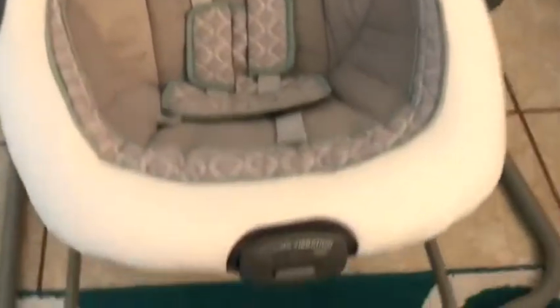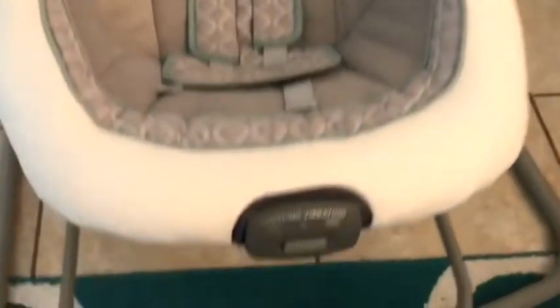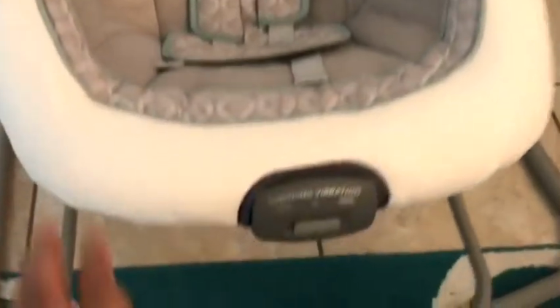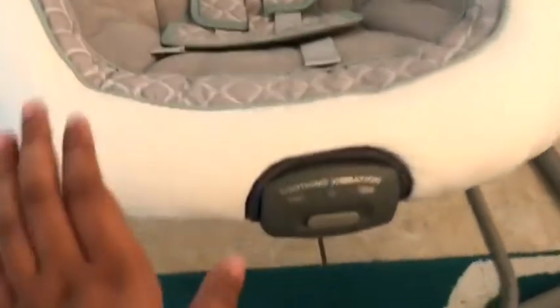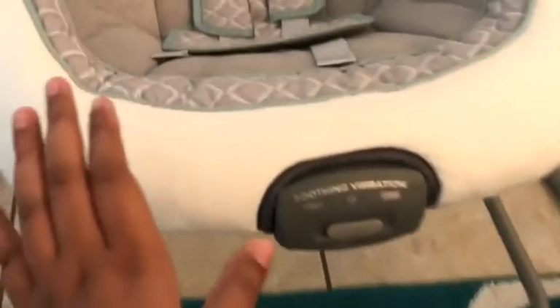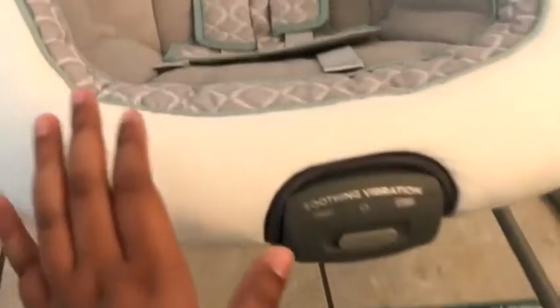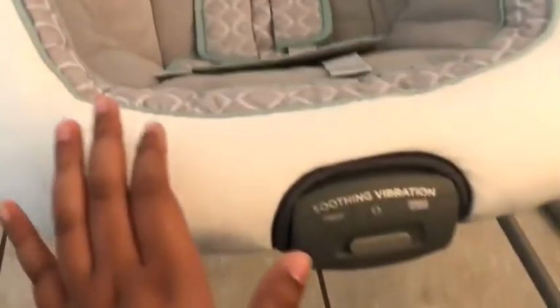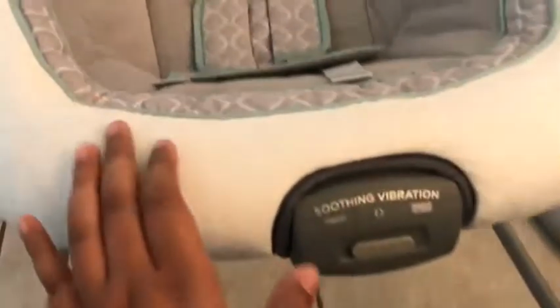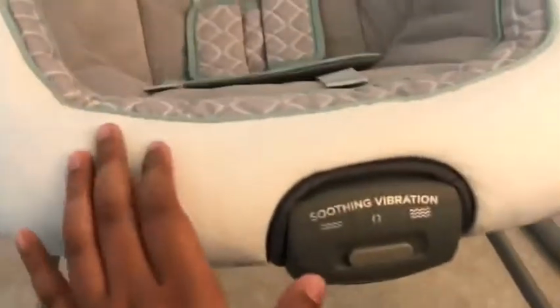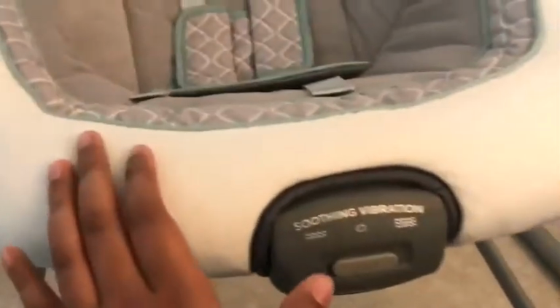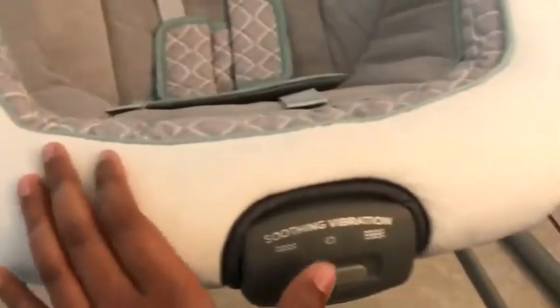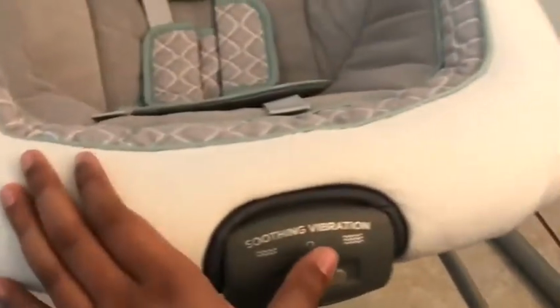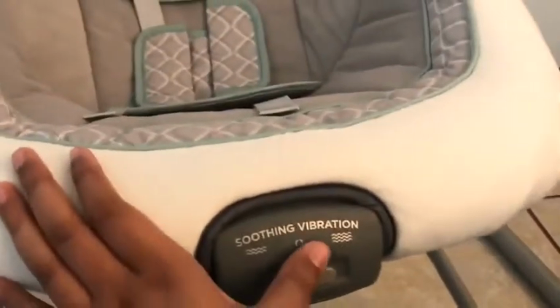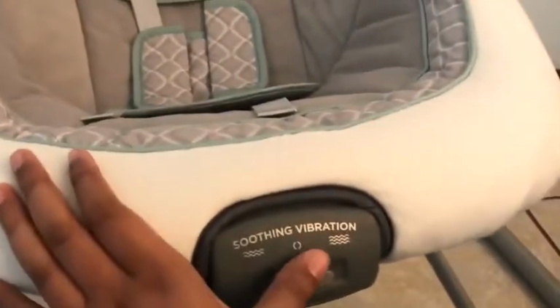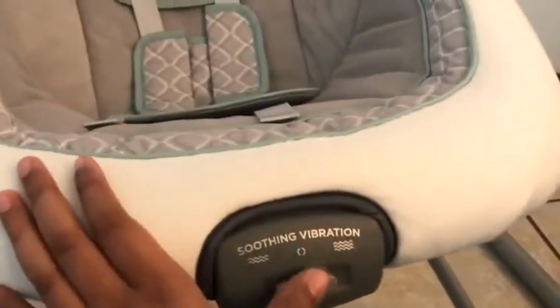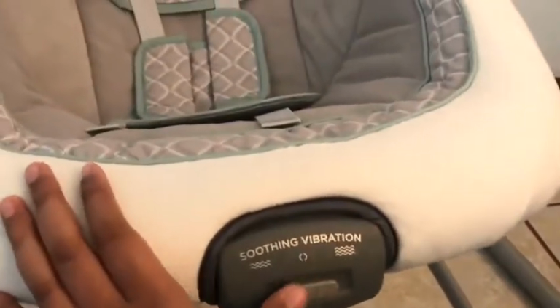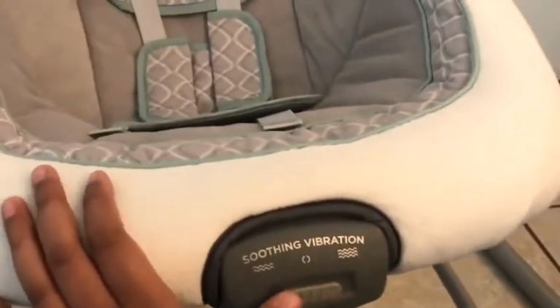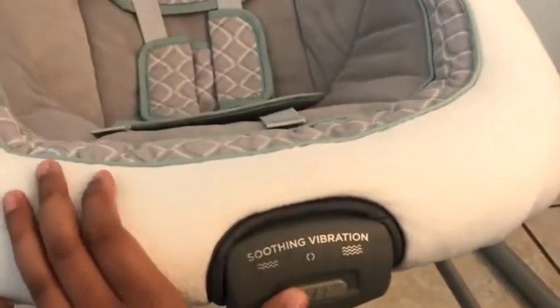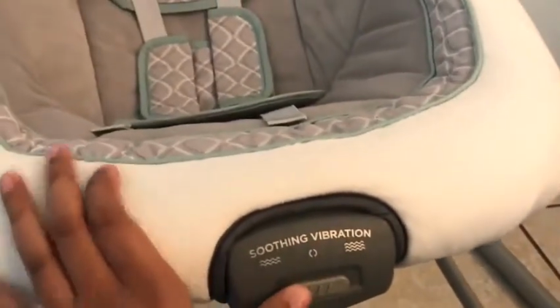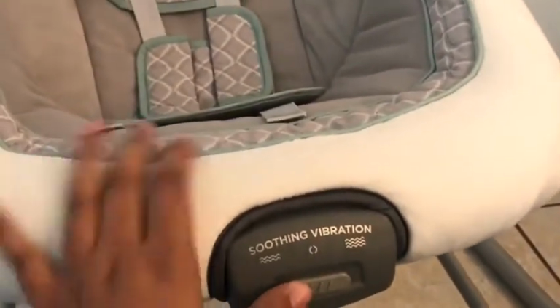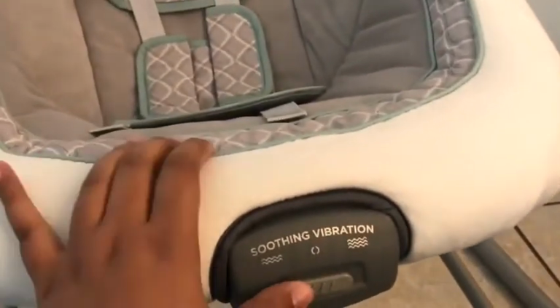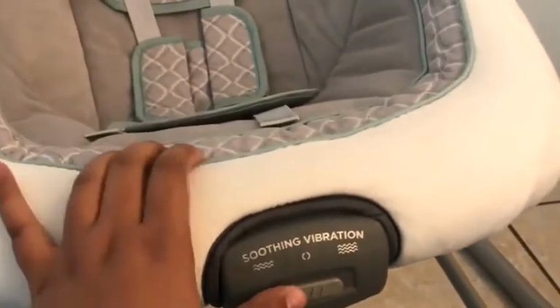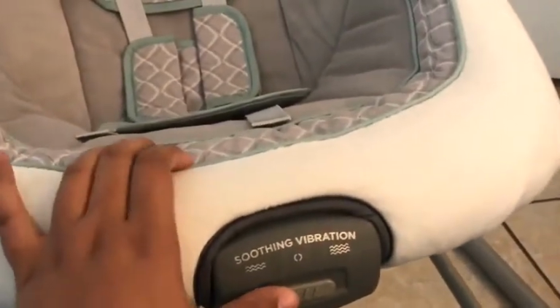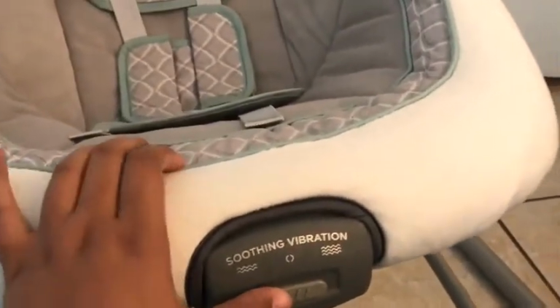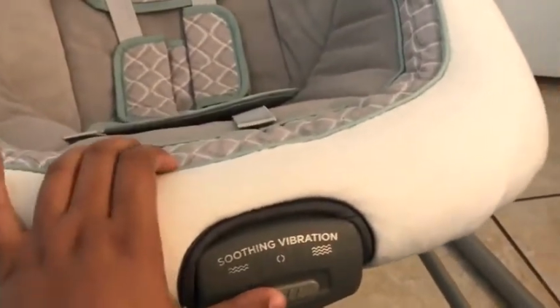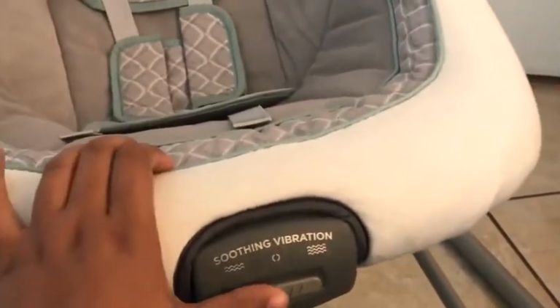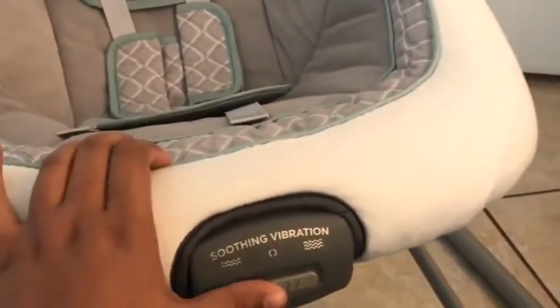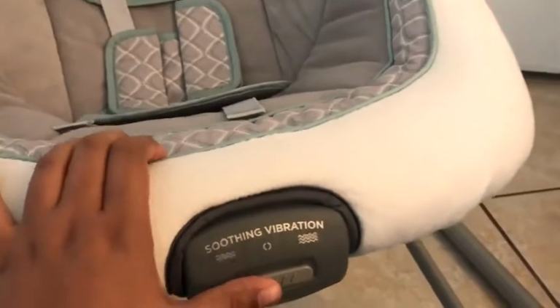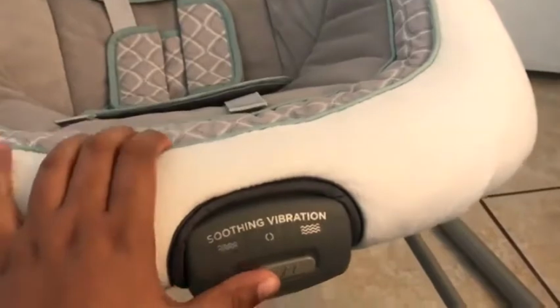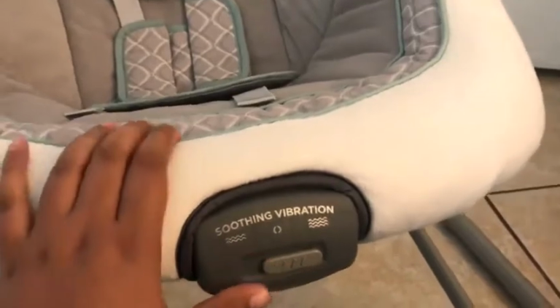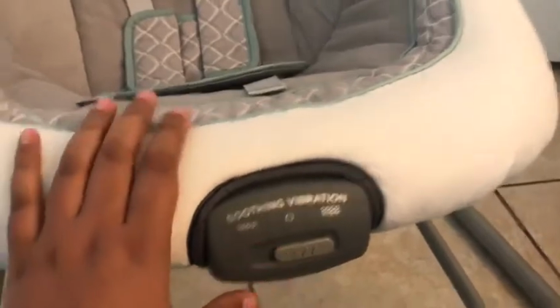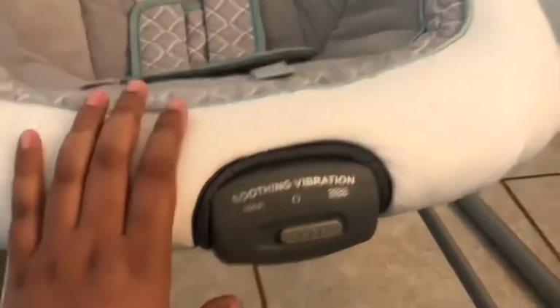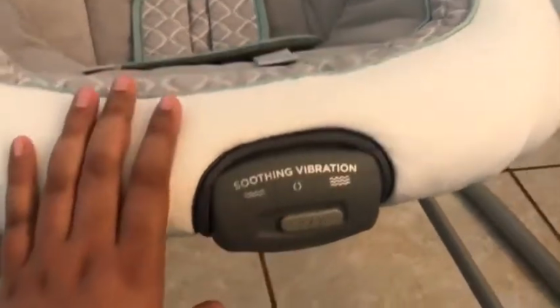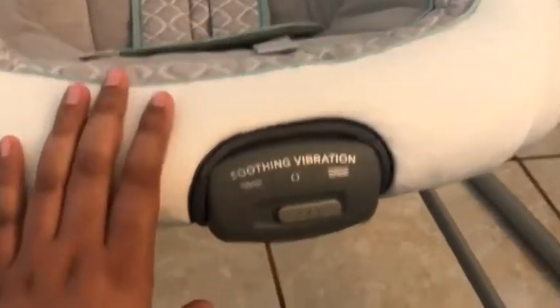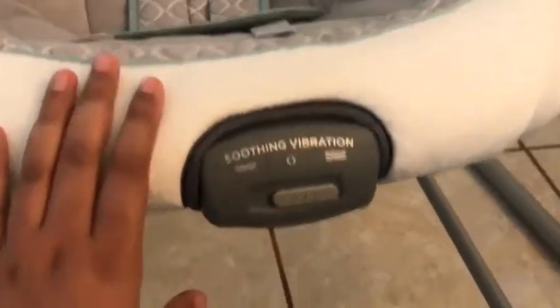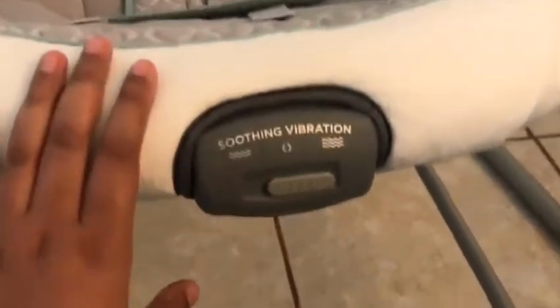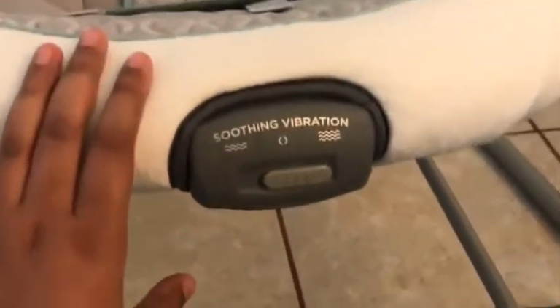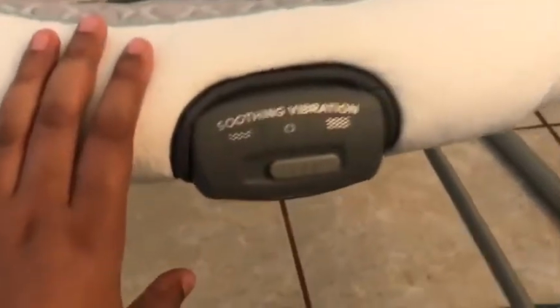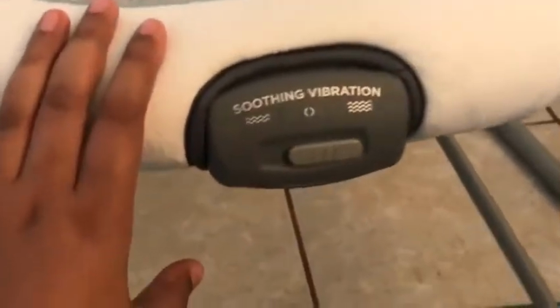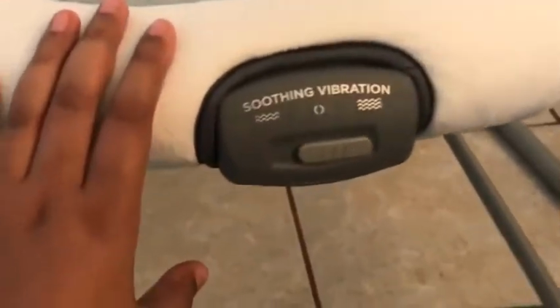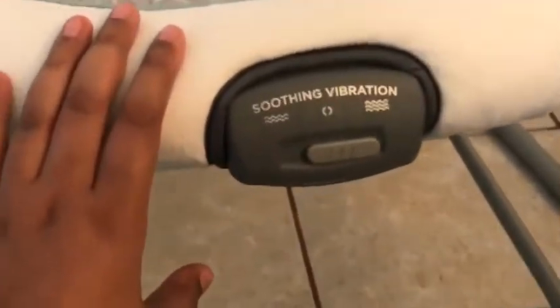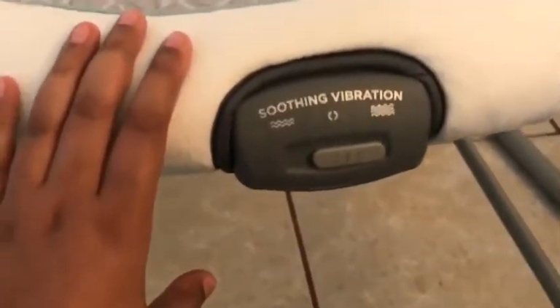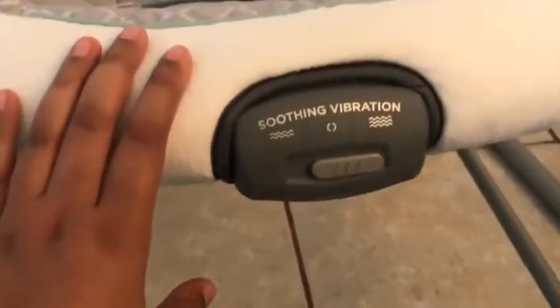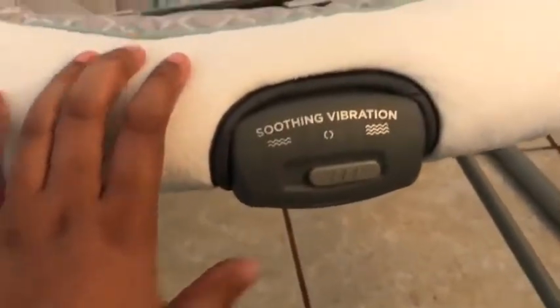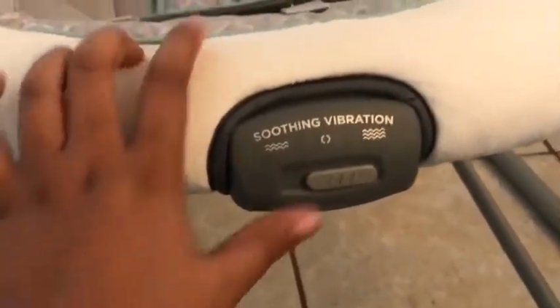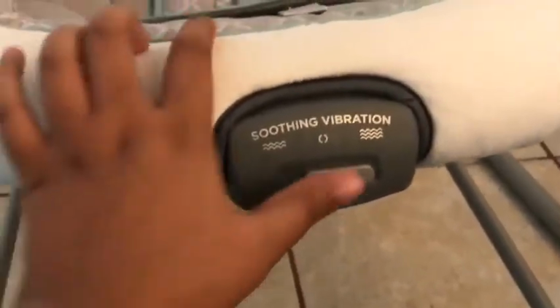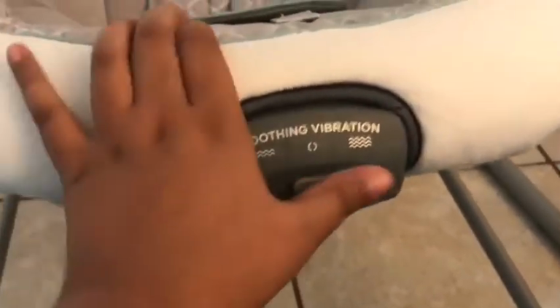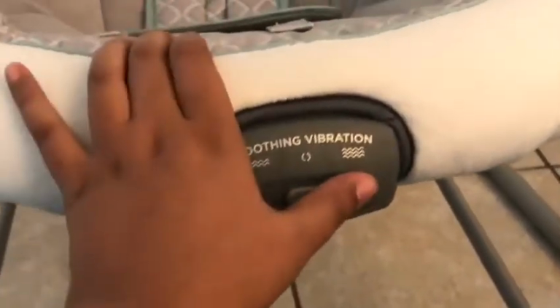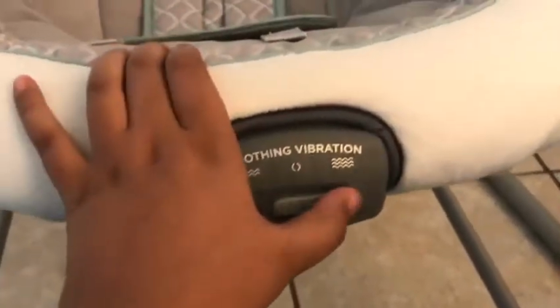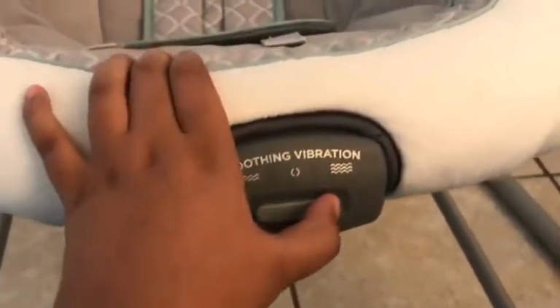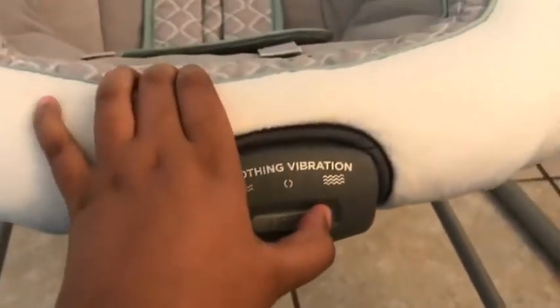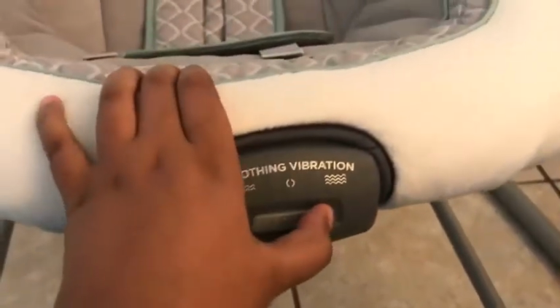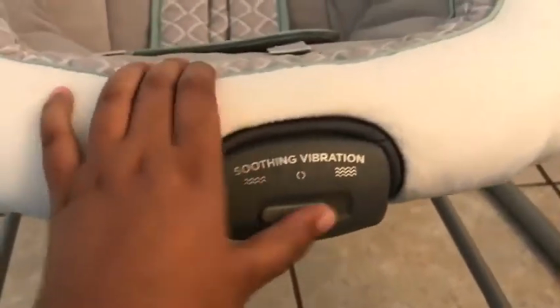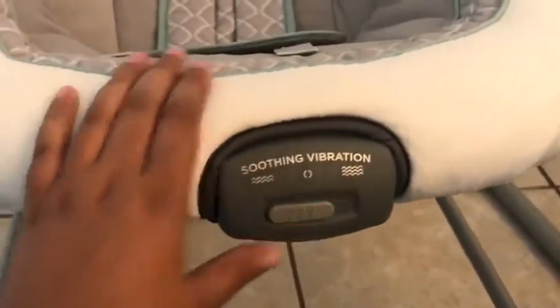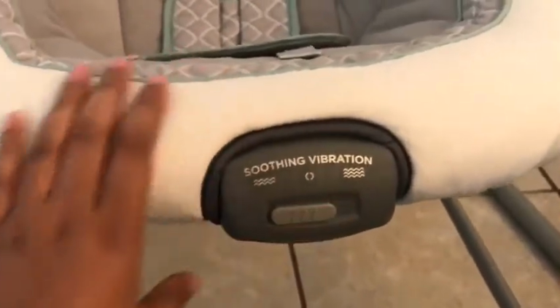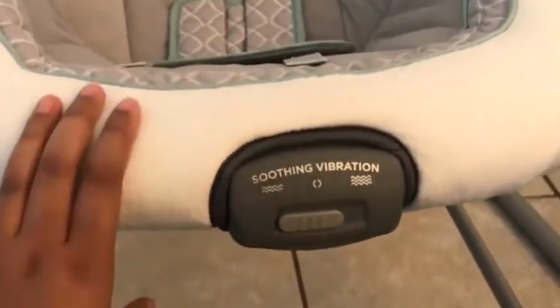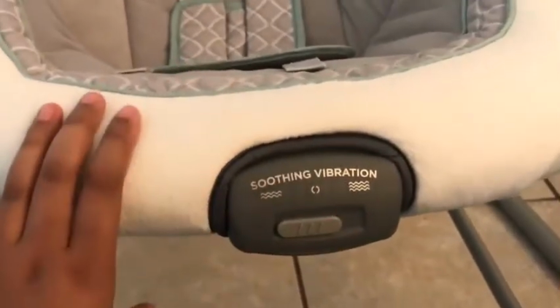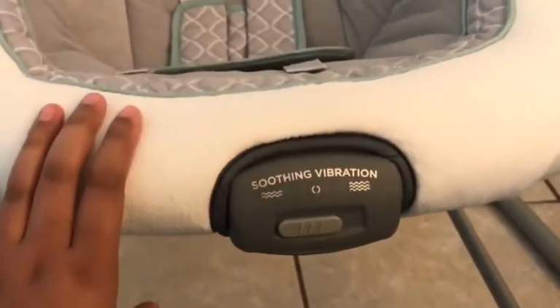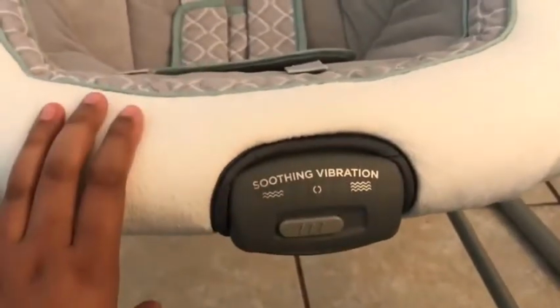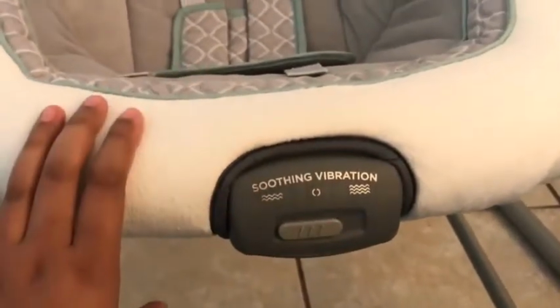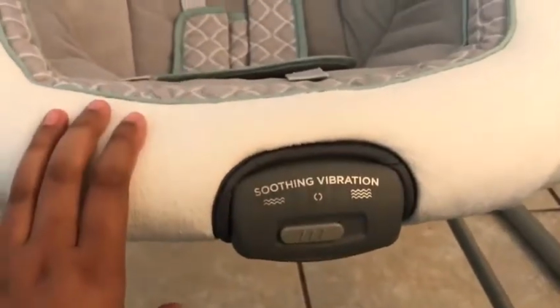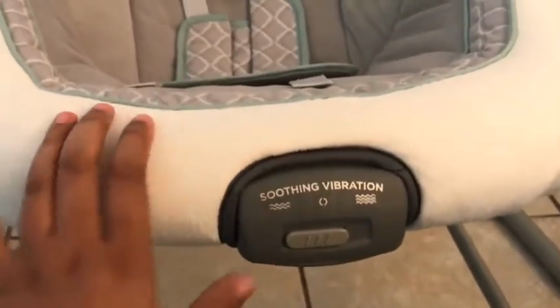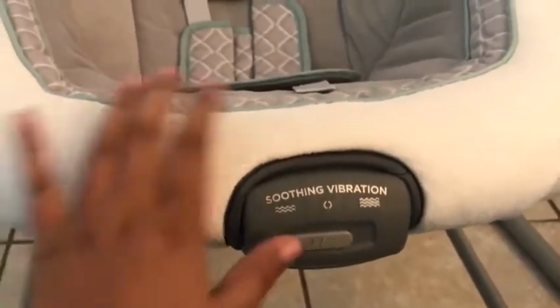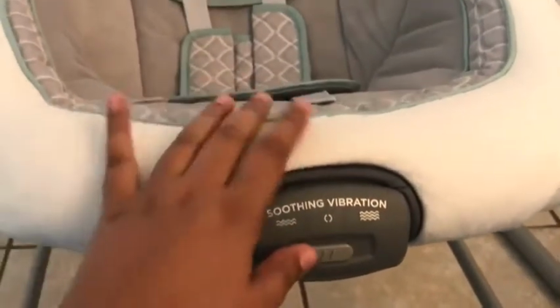To put the vibration on, you have this really strong vibration, and then there's a softer vibration as well.